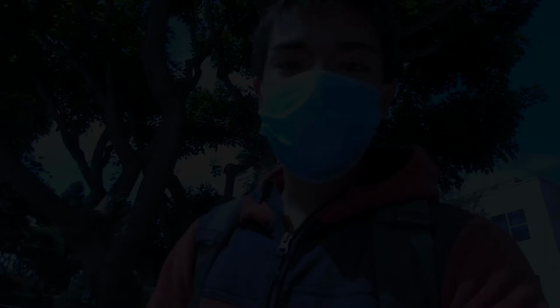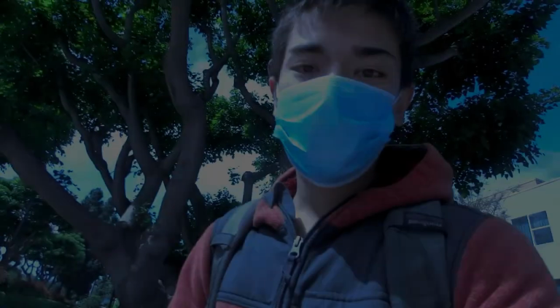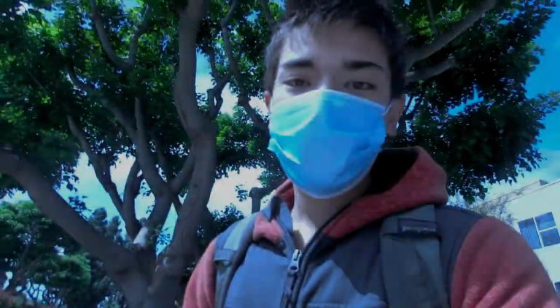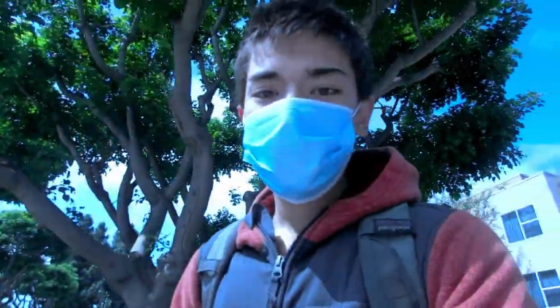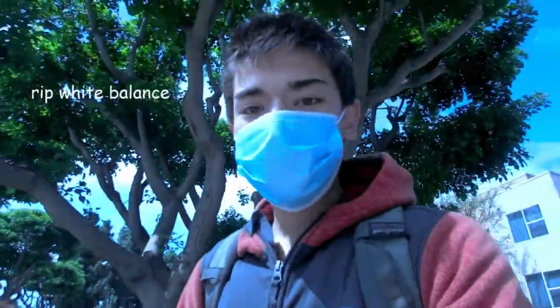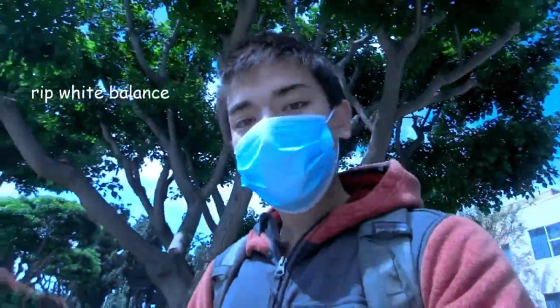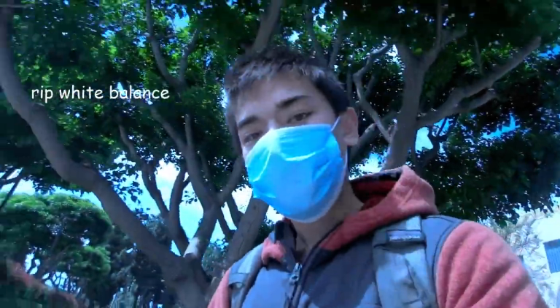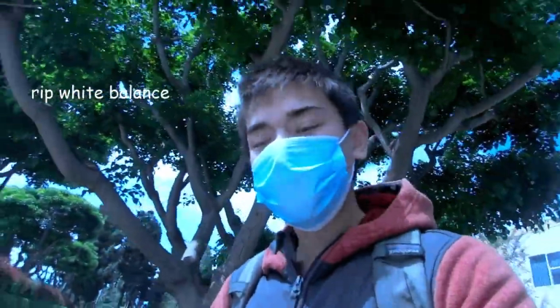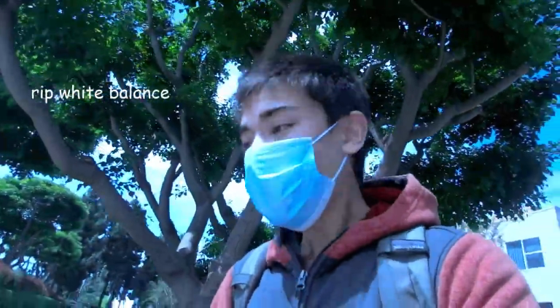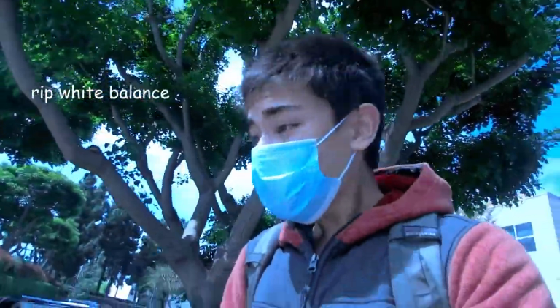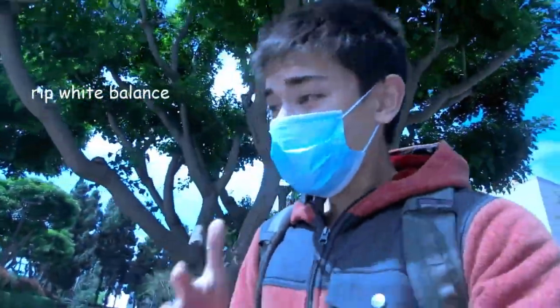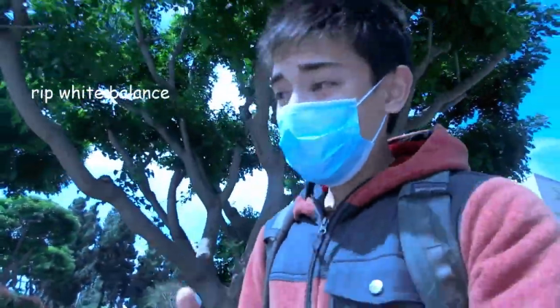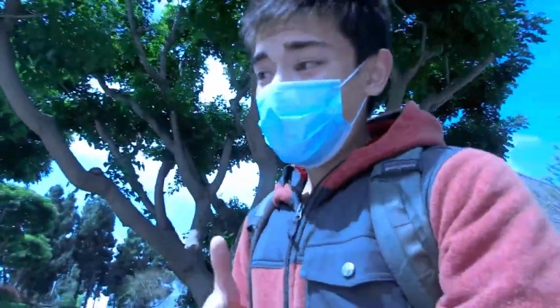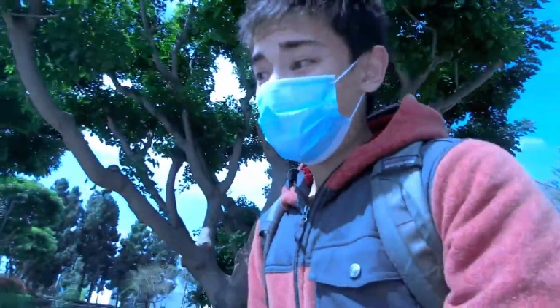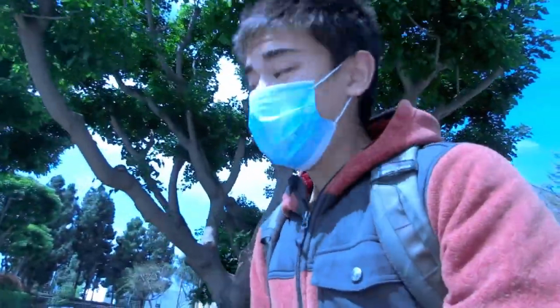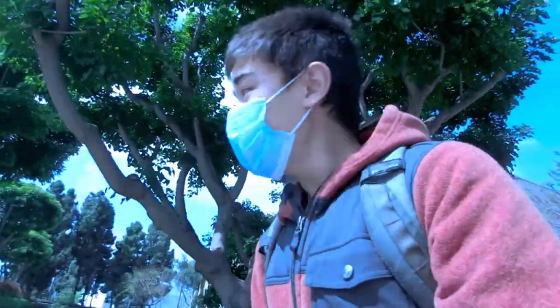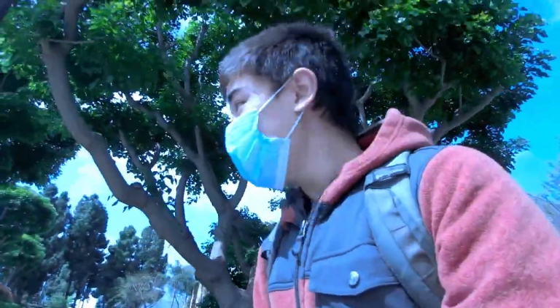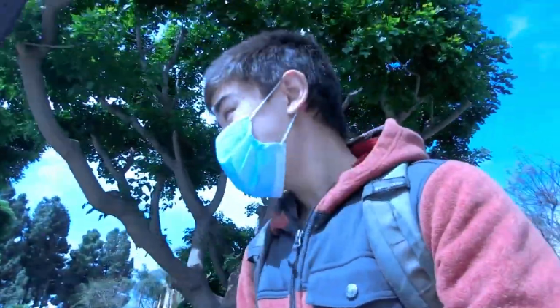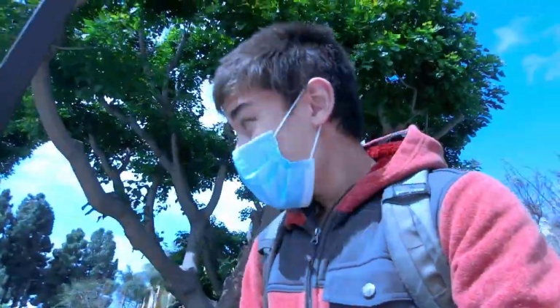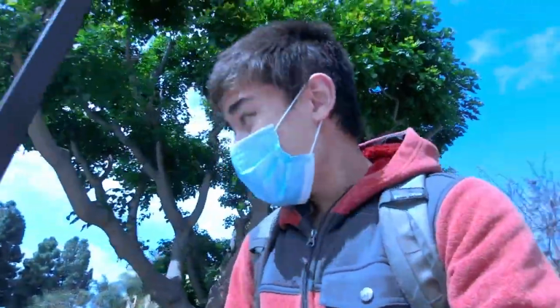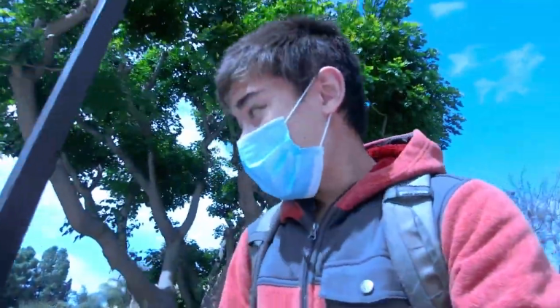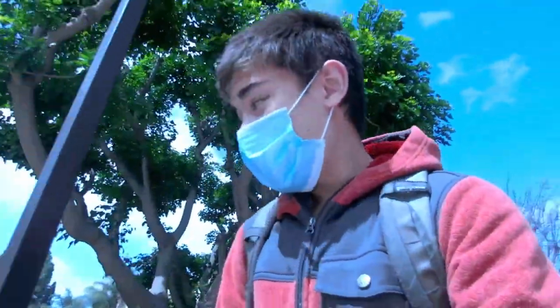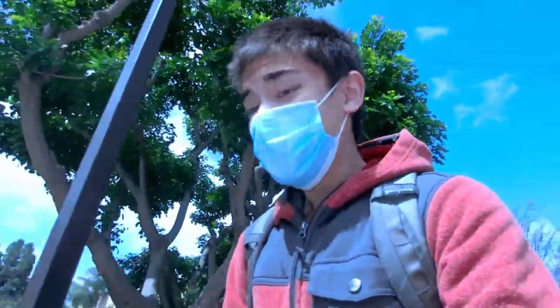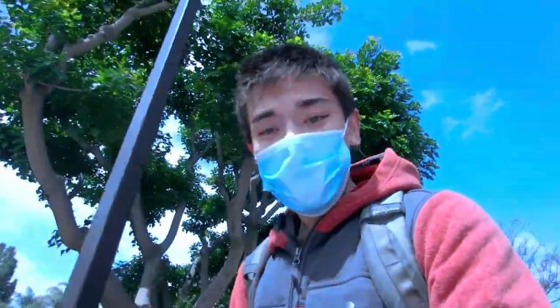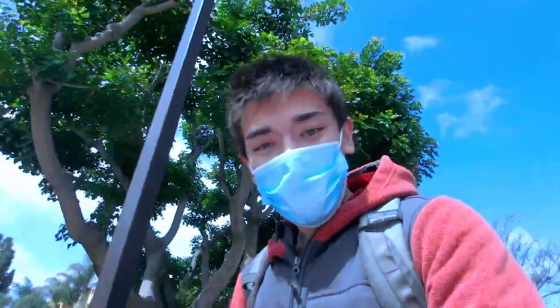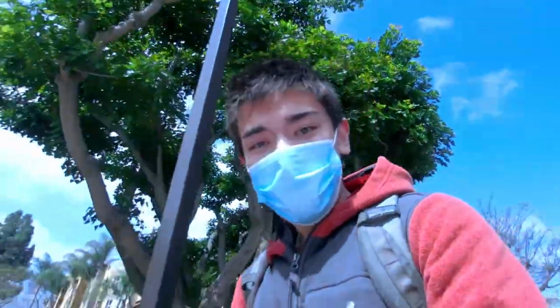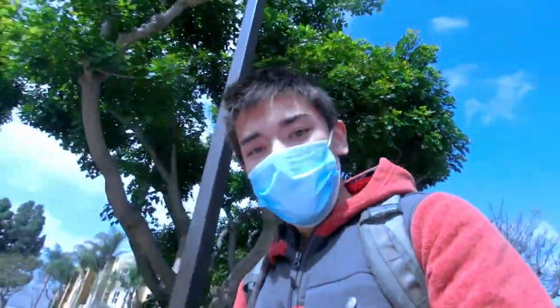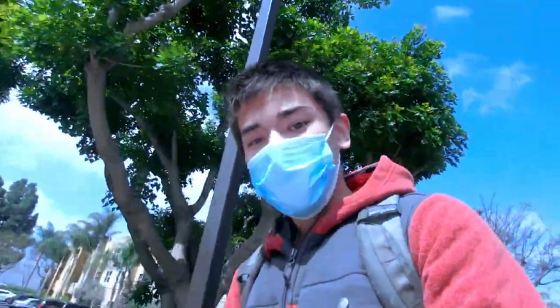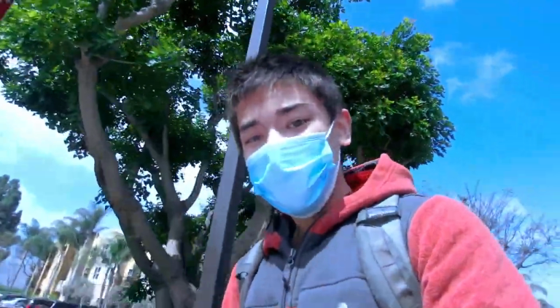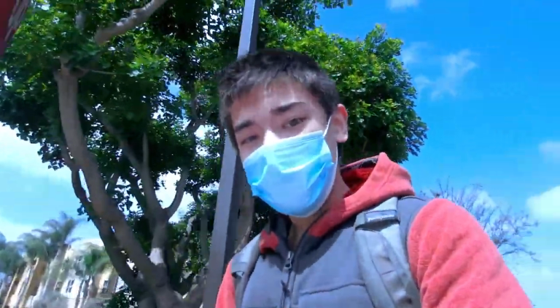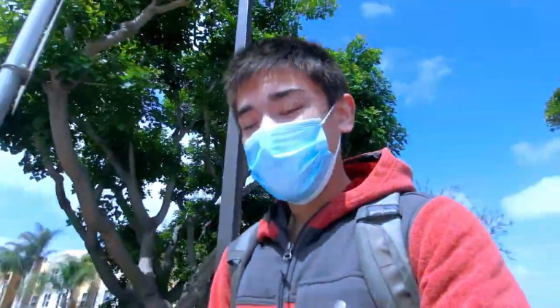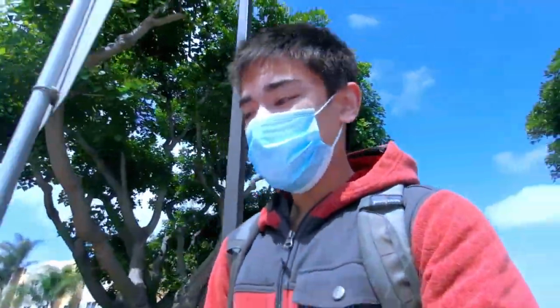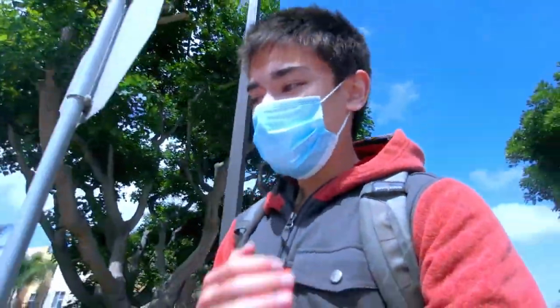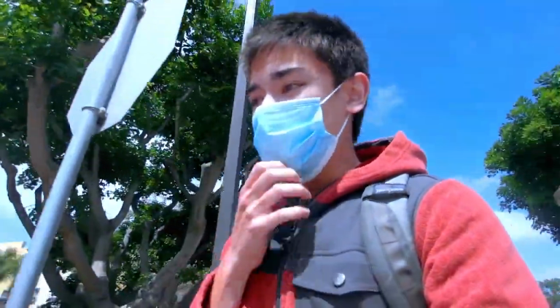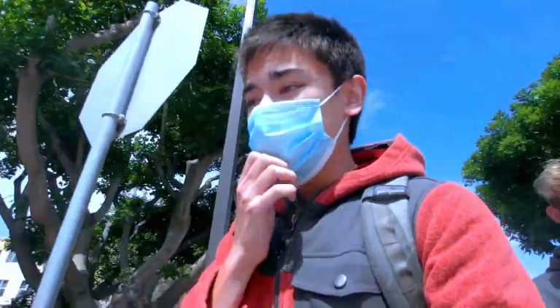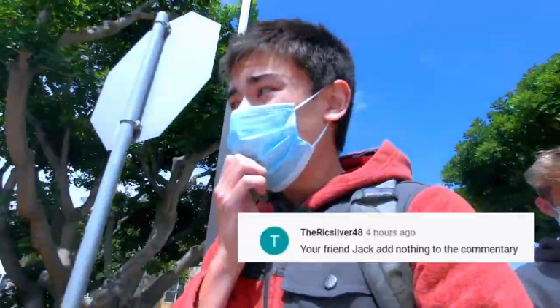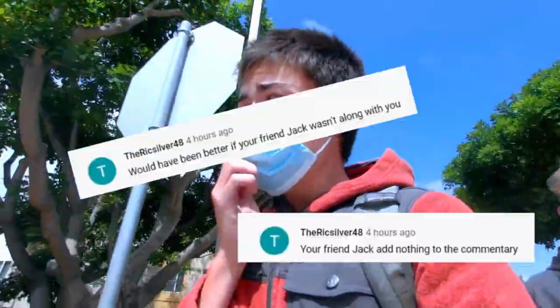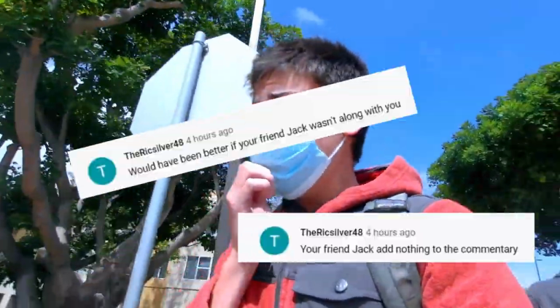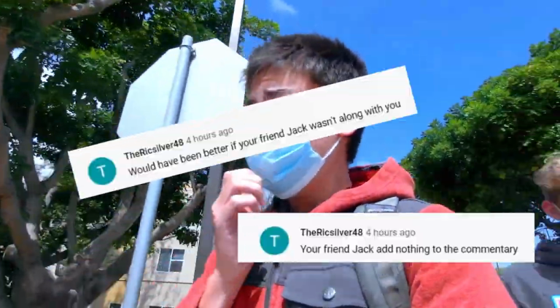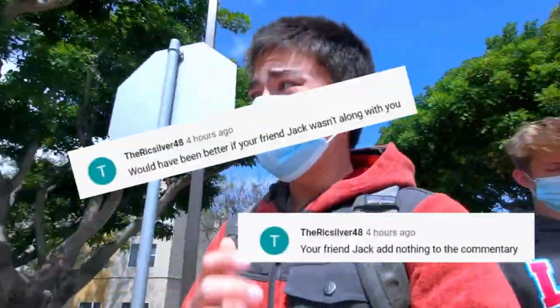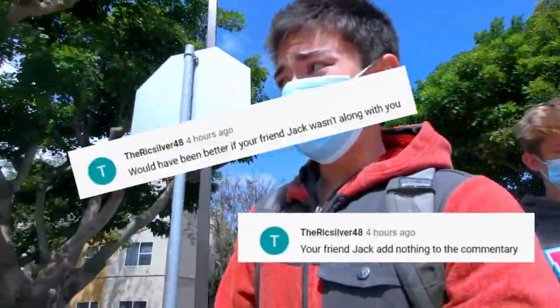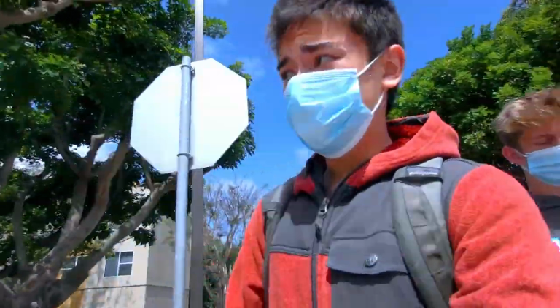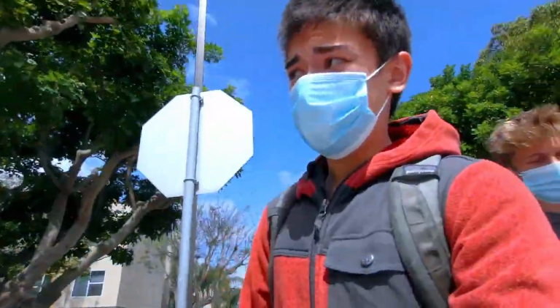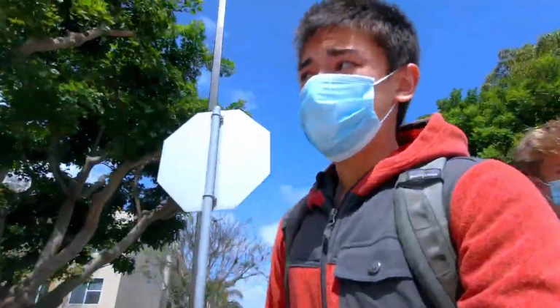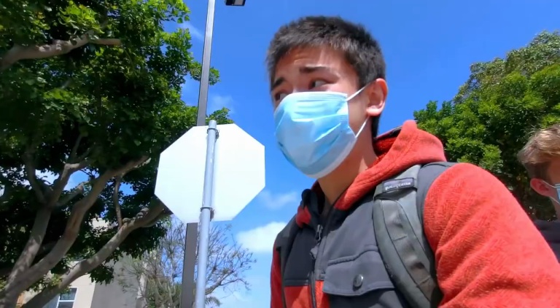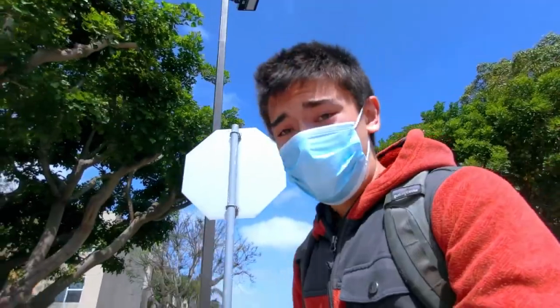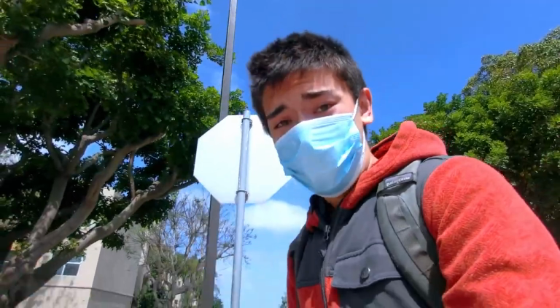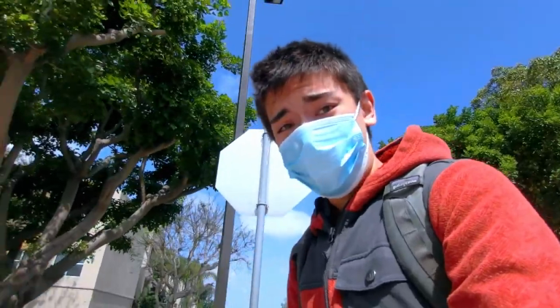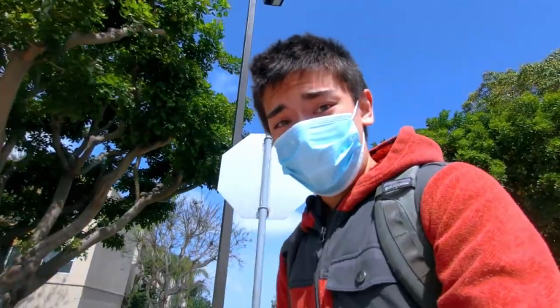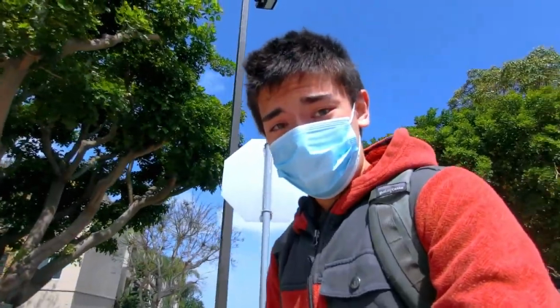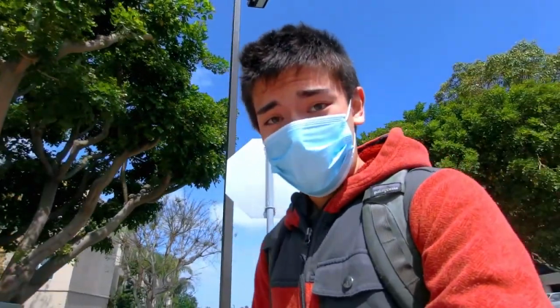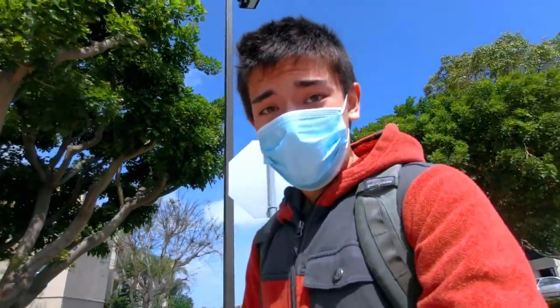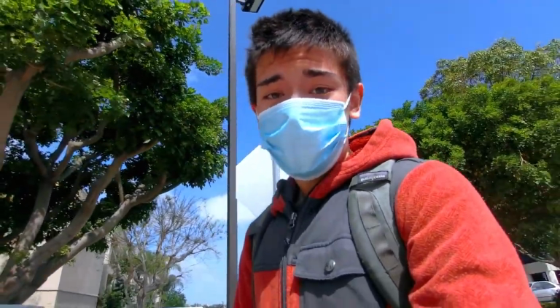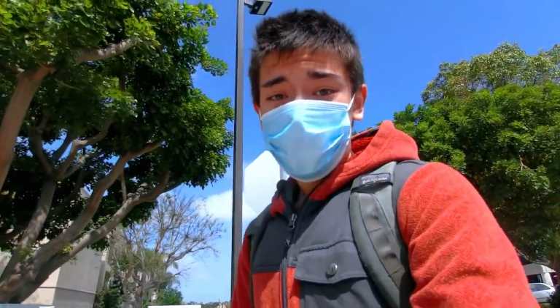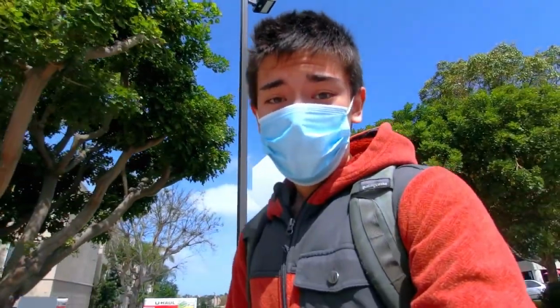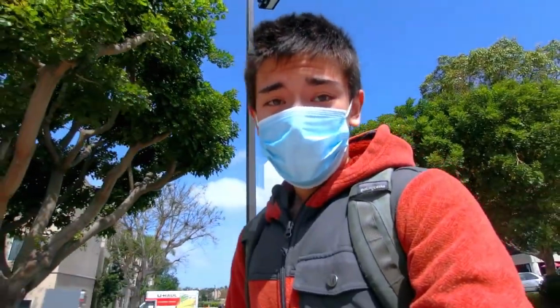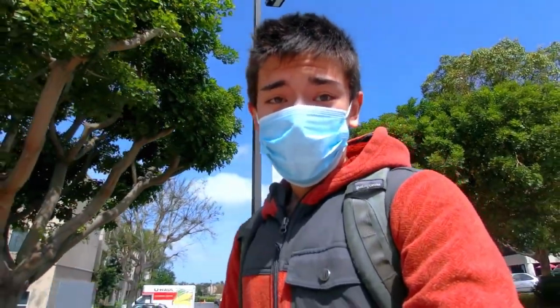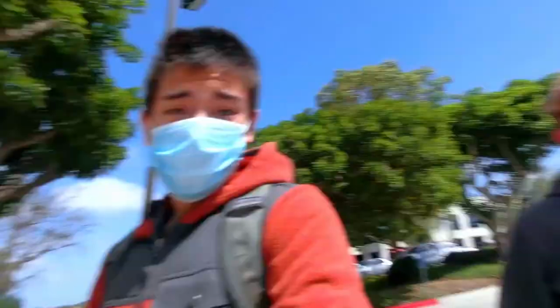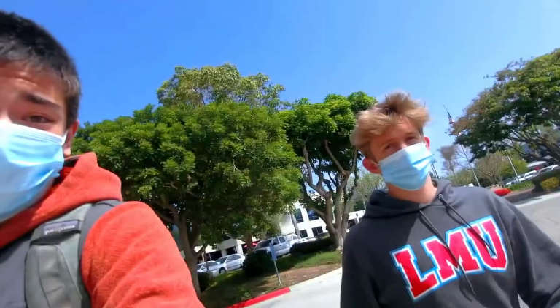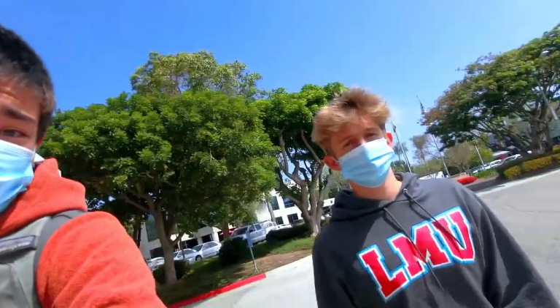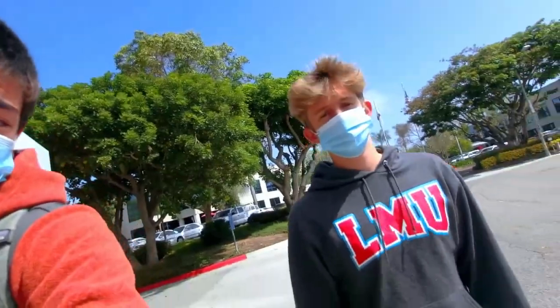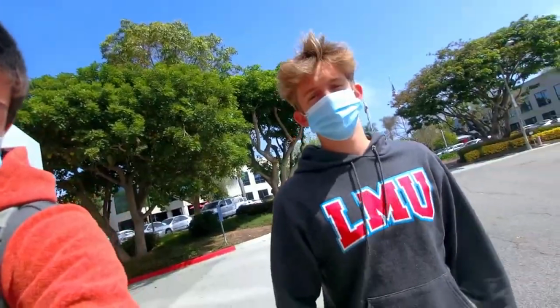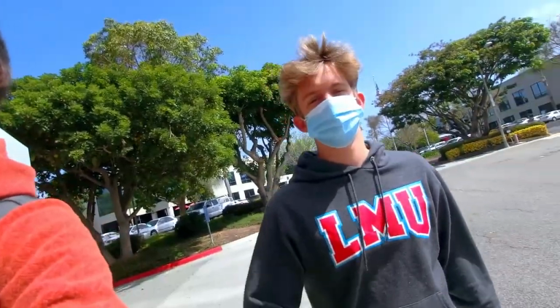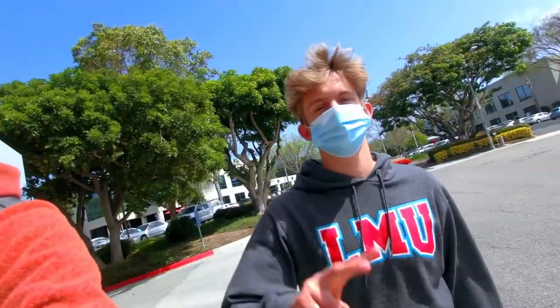So, the last time I made a video with Jack in it, one internet commenter had some lovingly colorful things to say about it. So guess who's with me again?